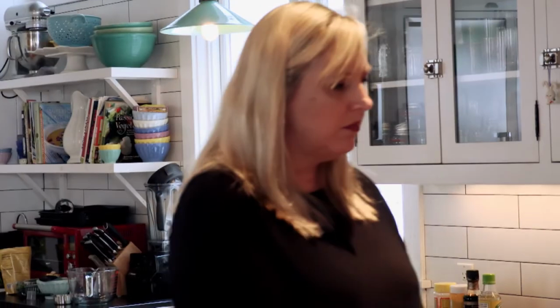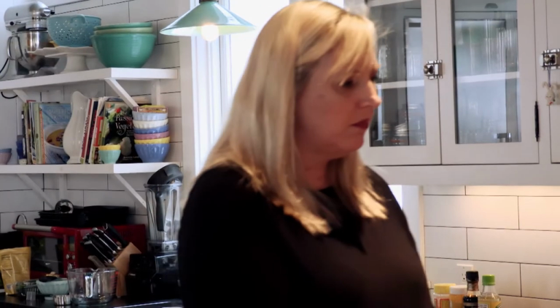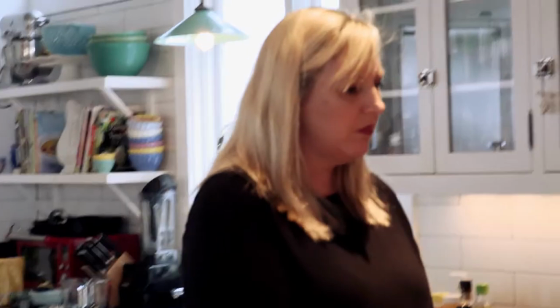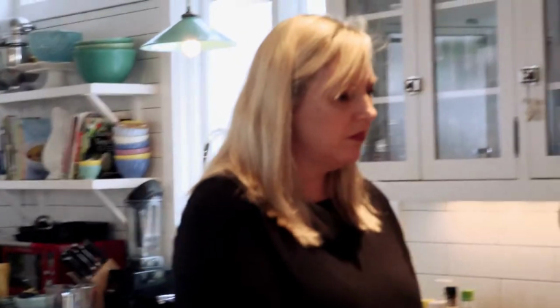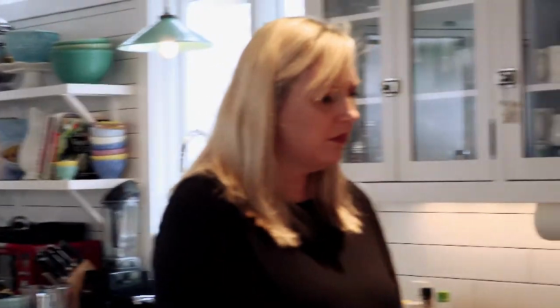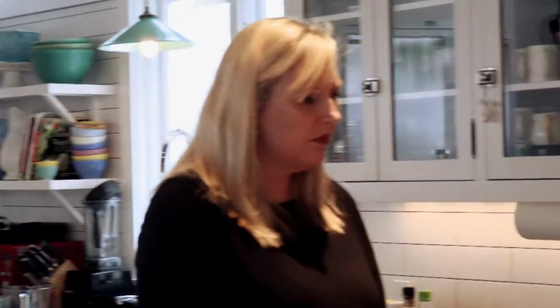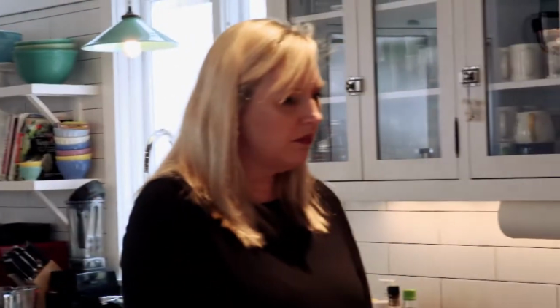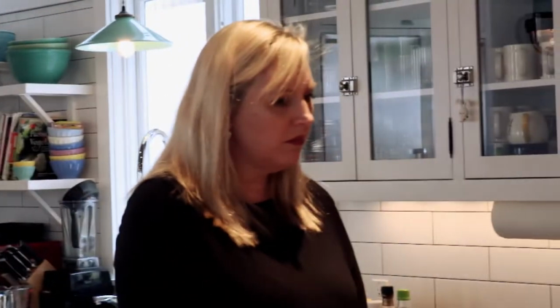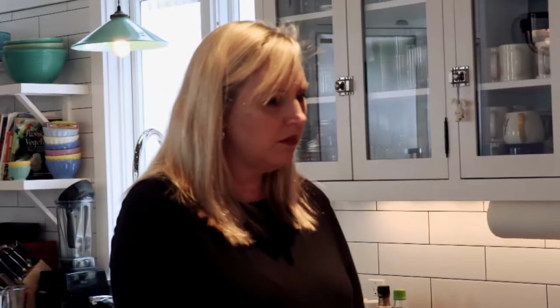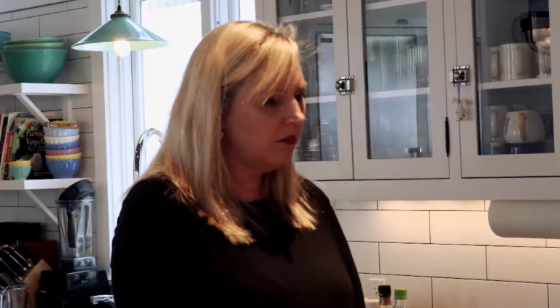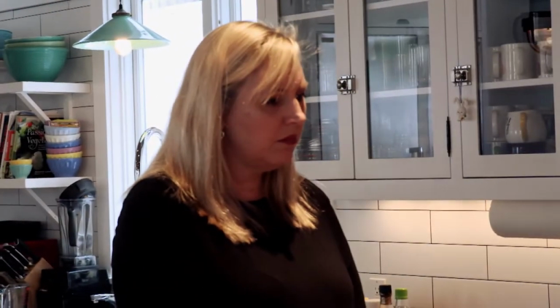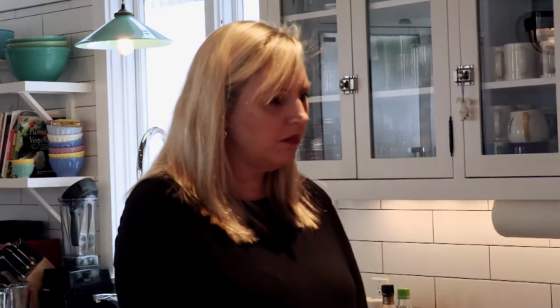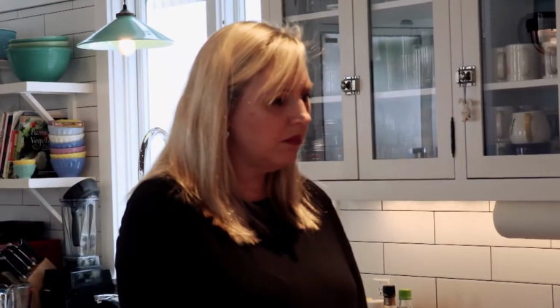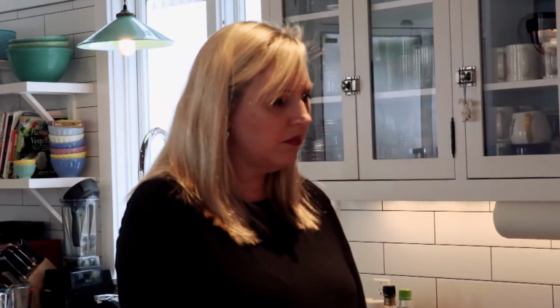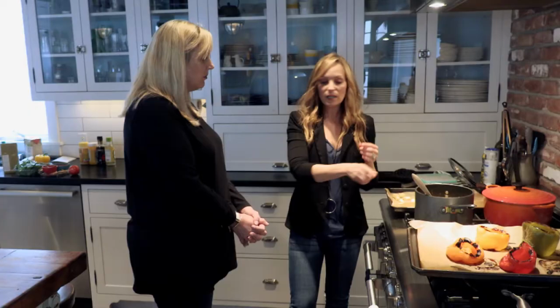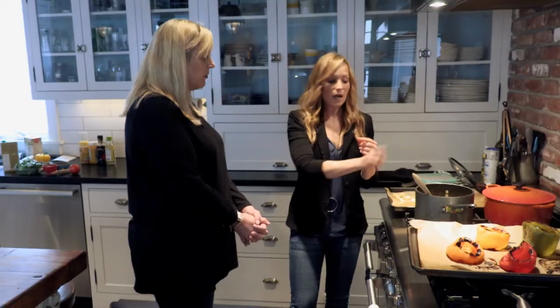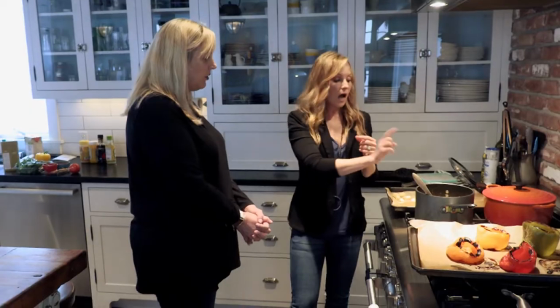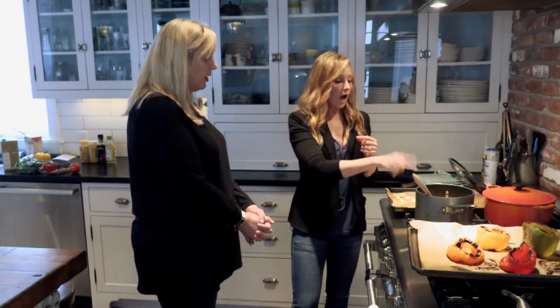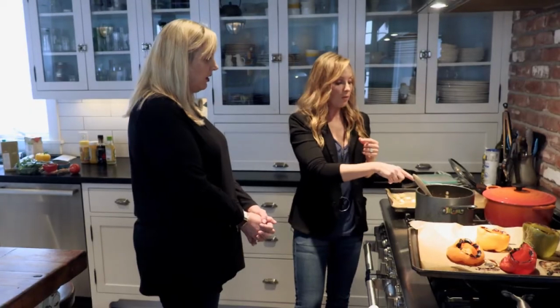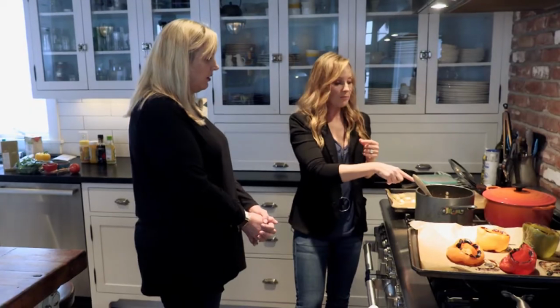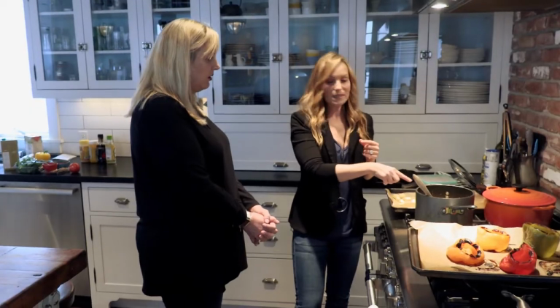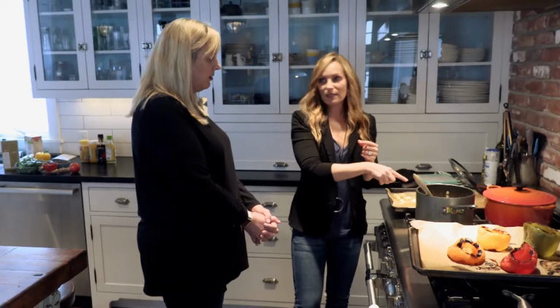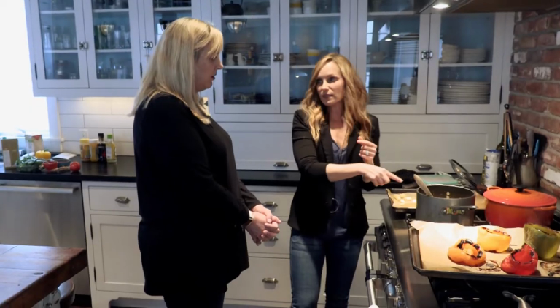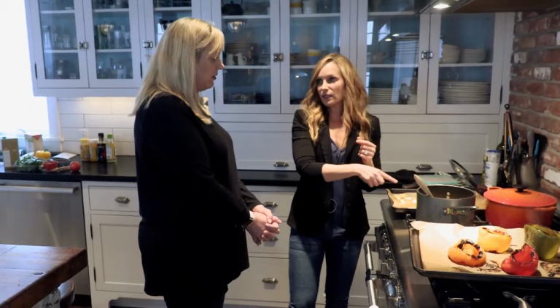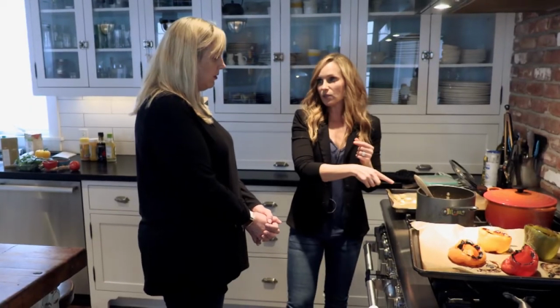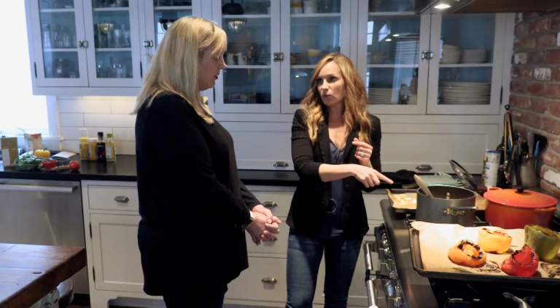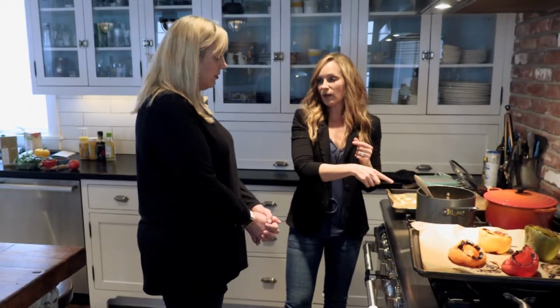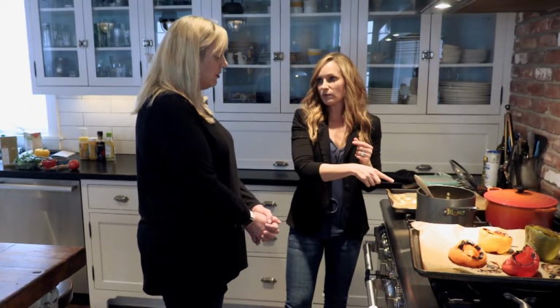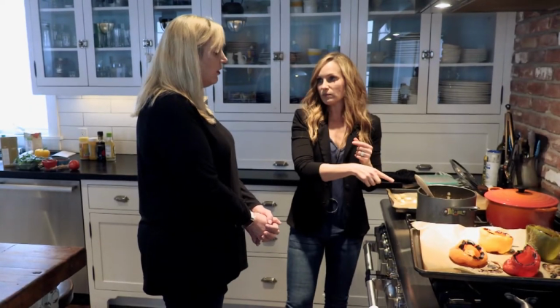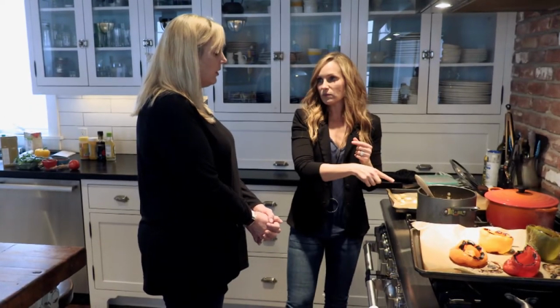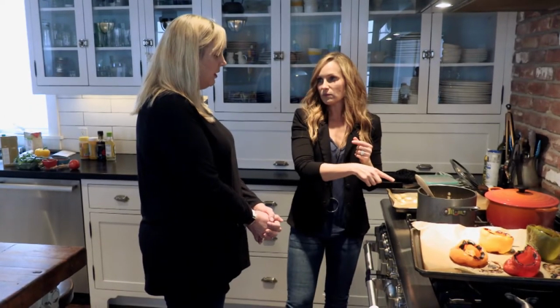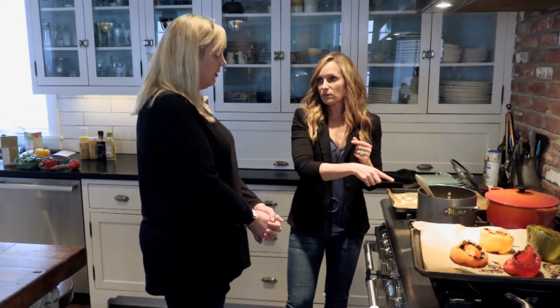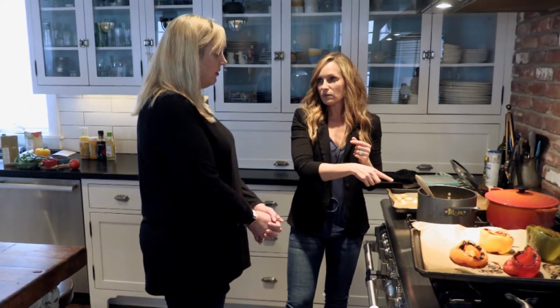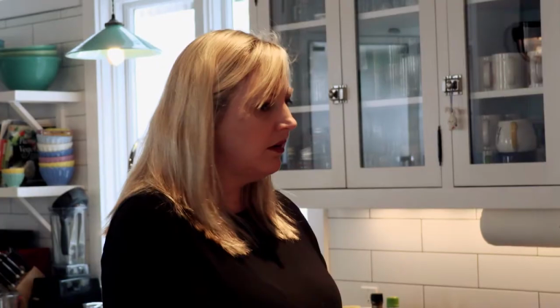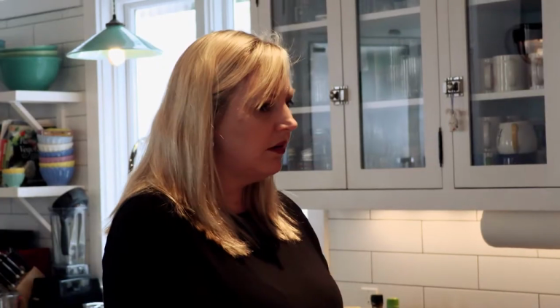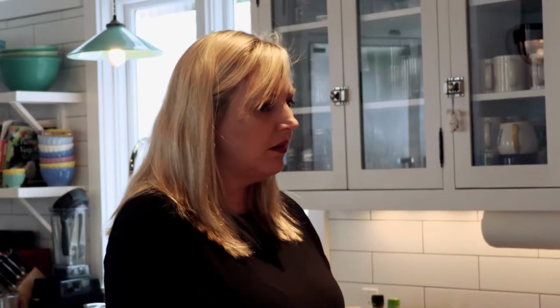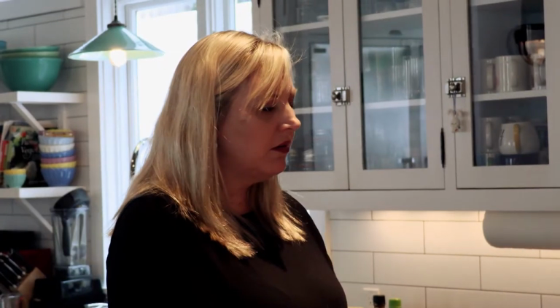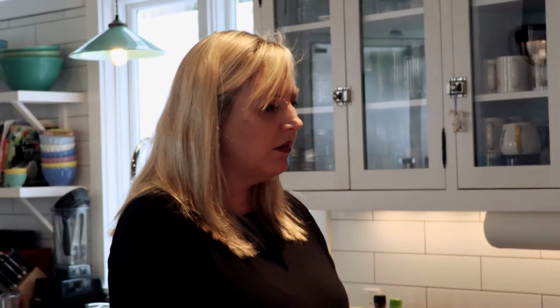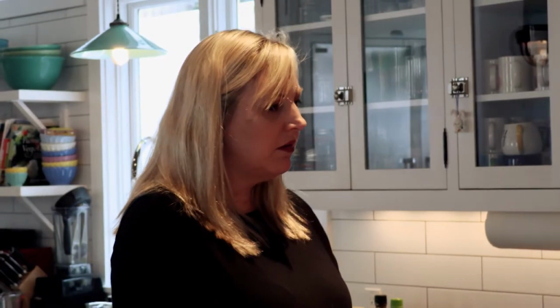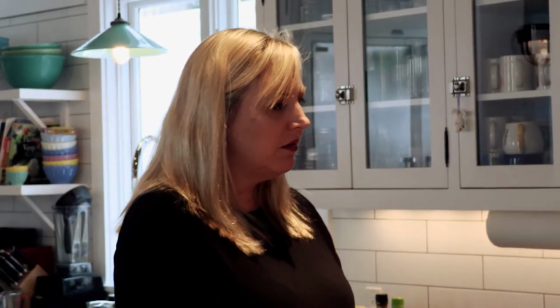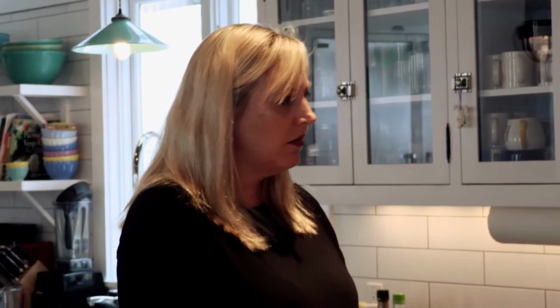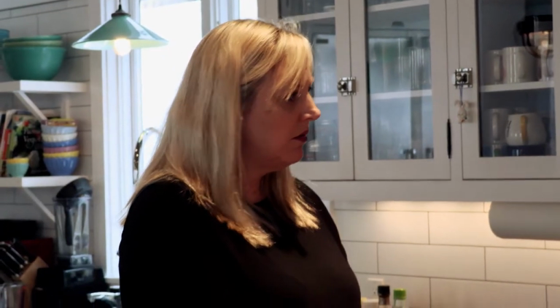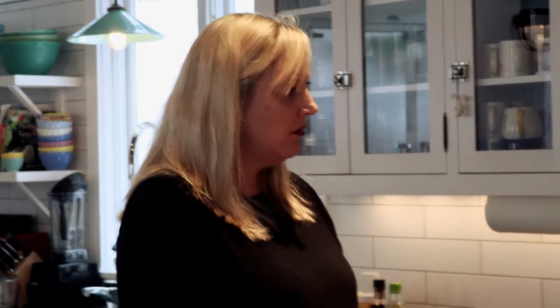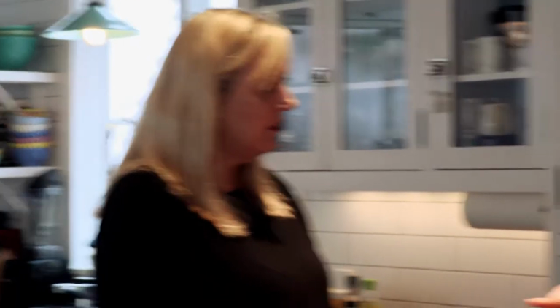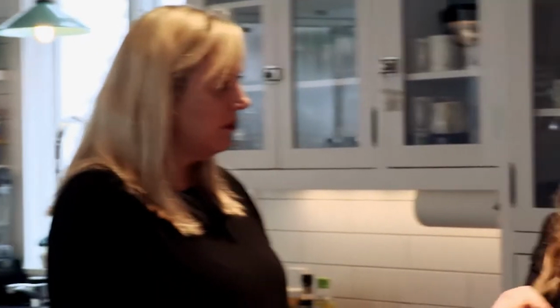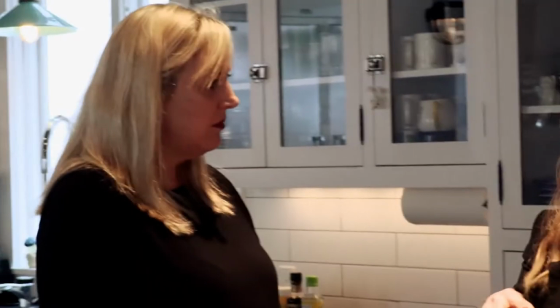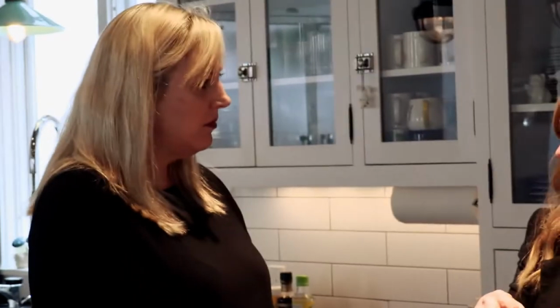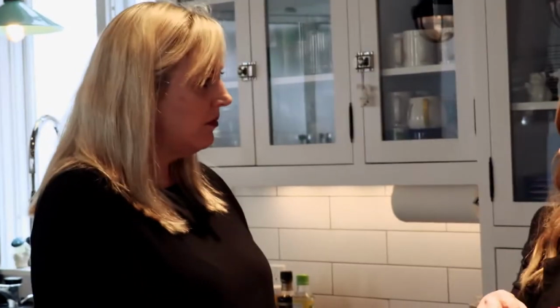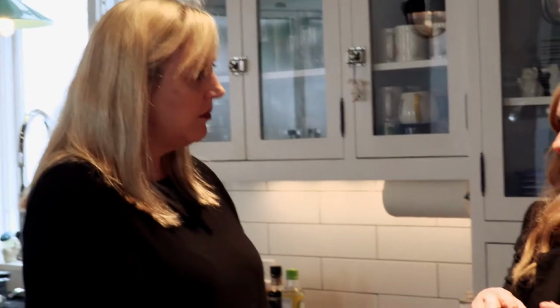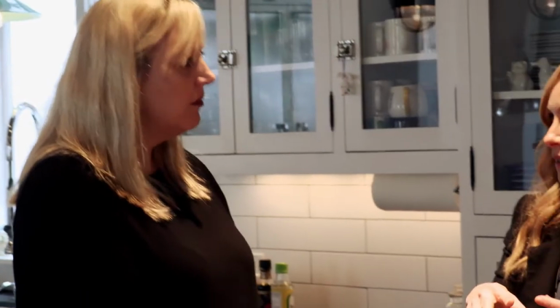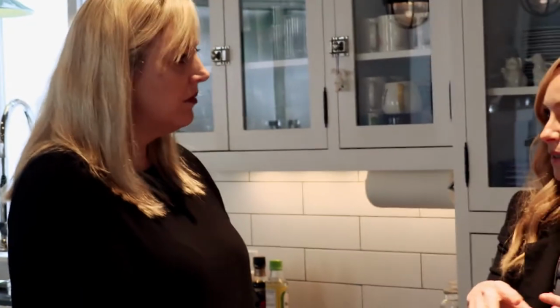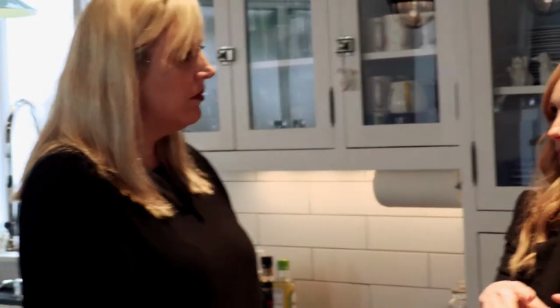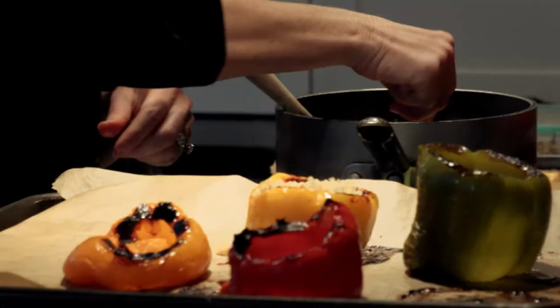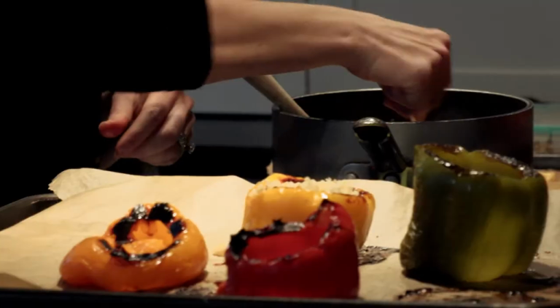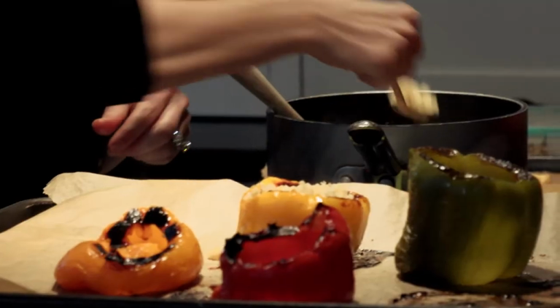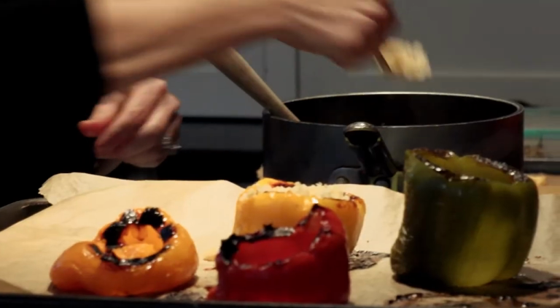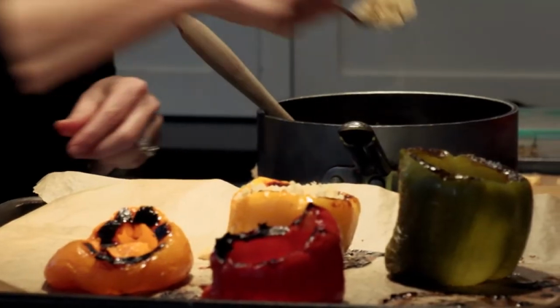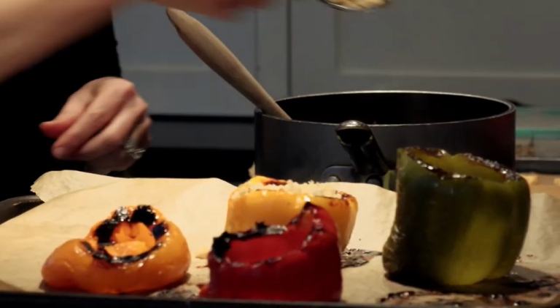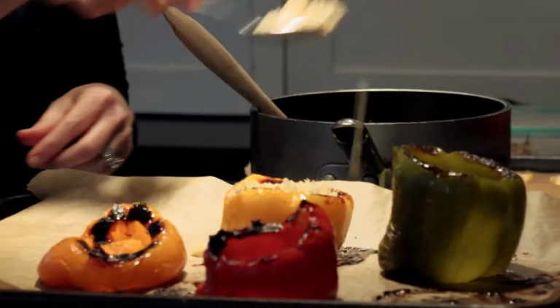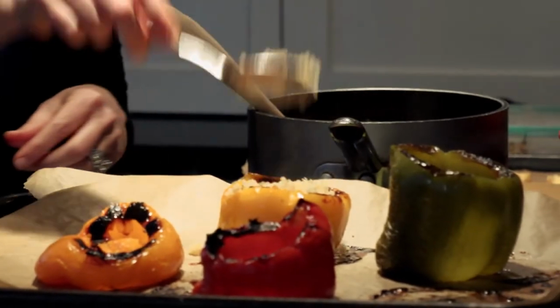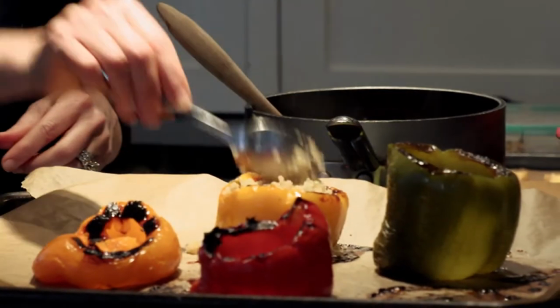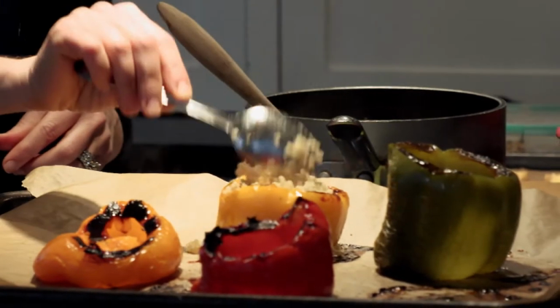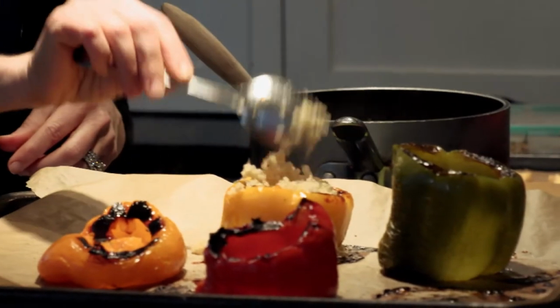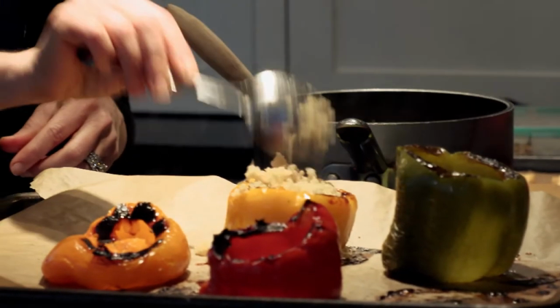I would broth sauté a bunch of zucchini, mix it in the quinoa, throw some basil in there, and then stuff it into the peppers.